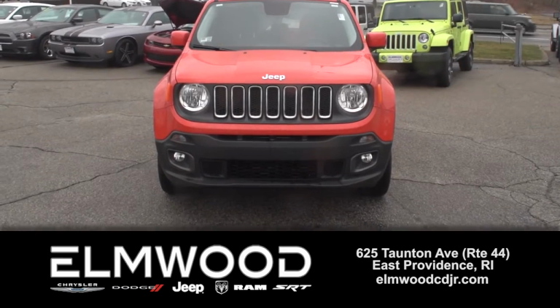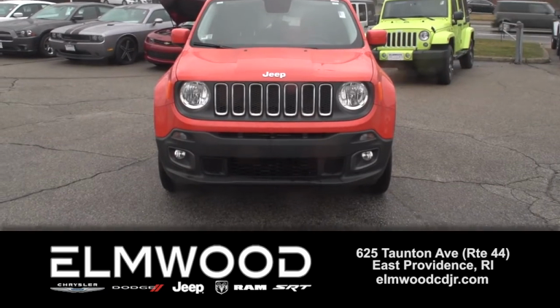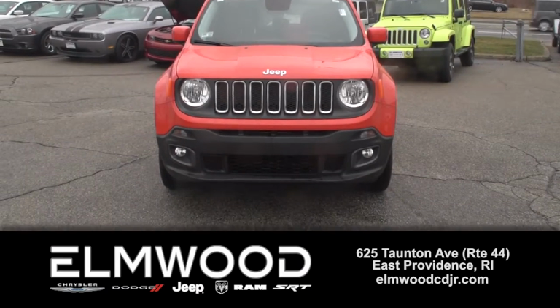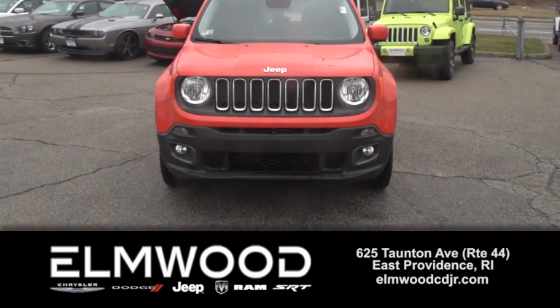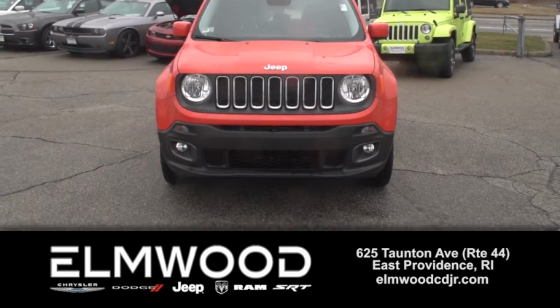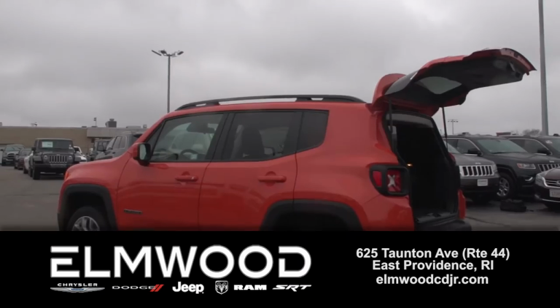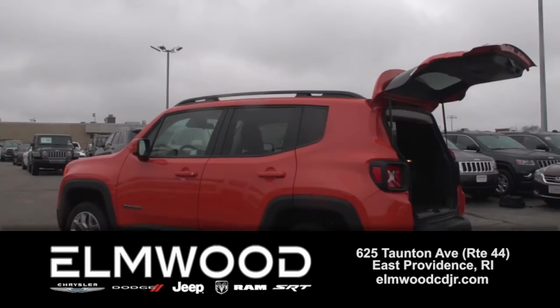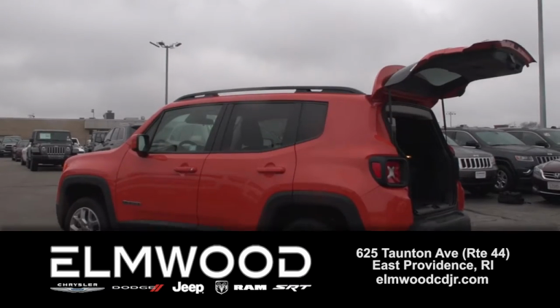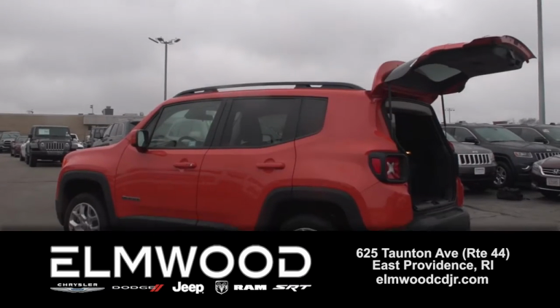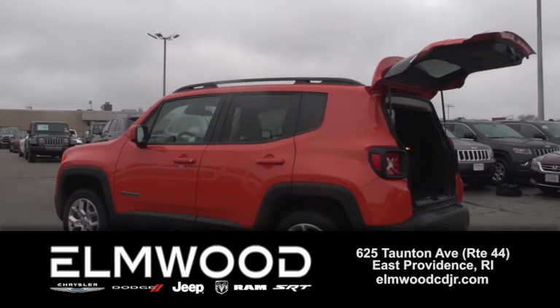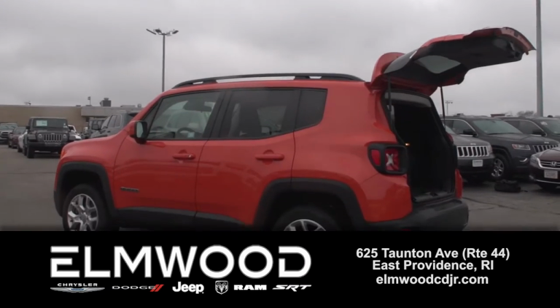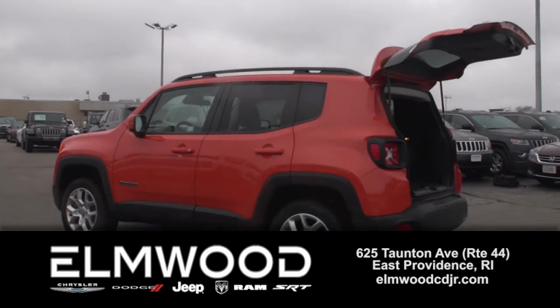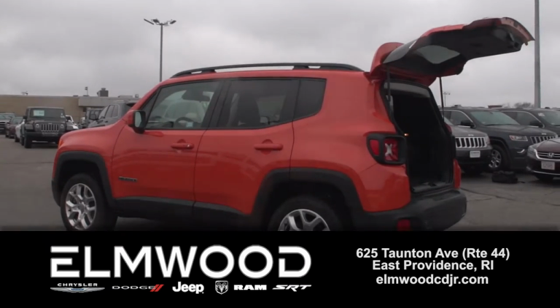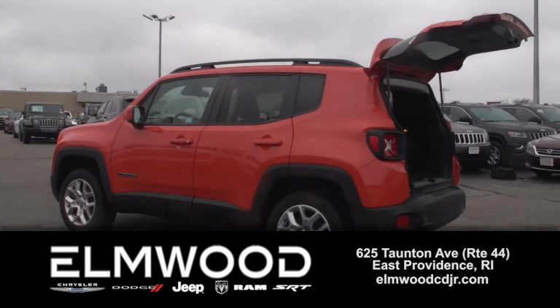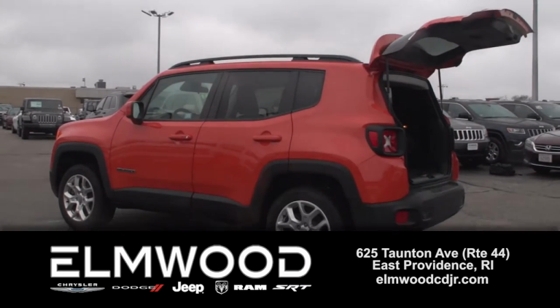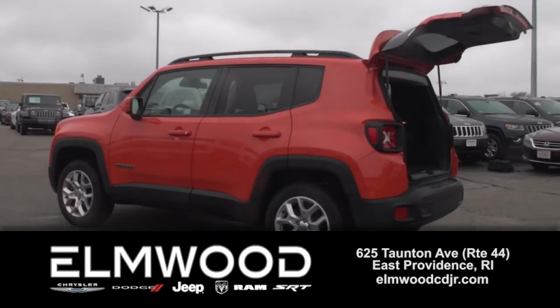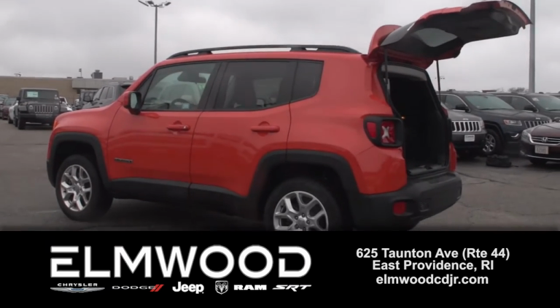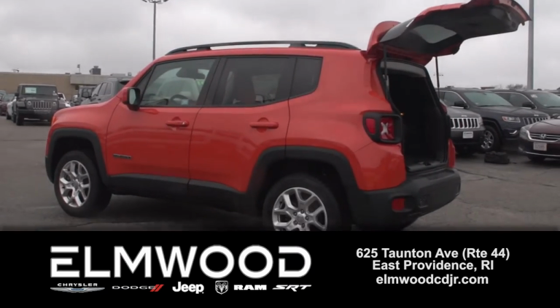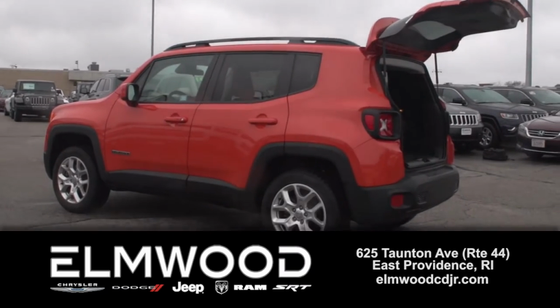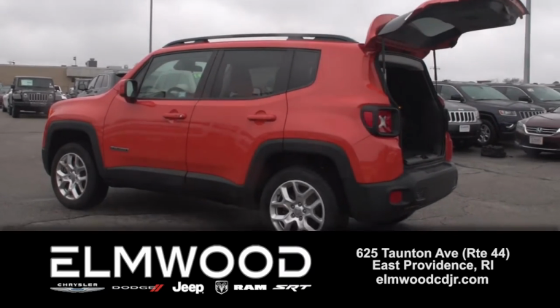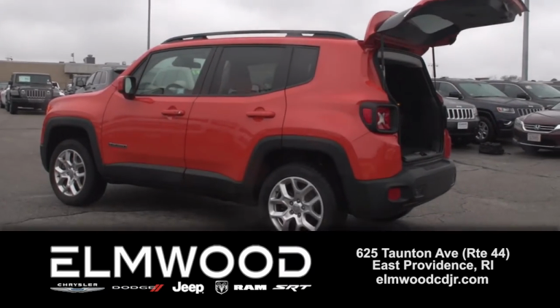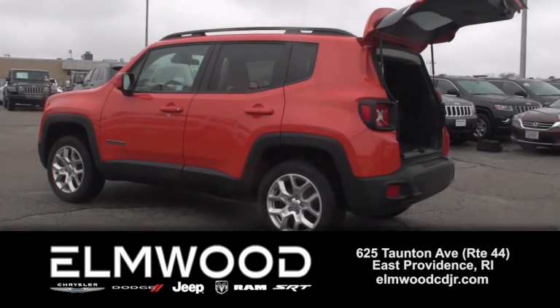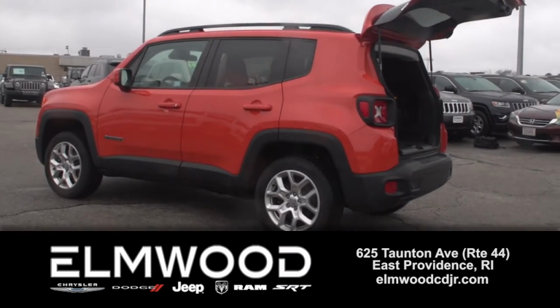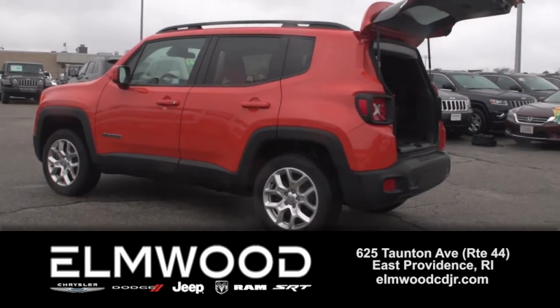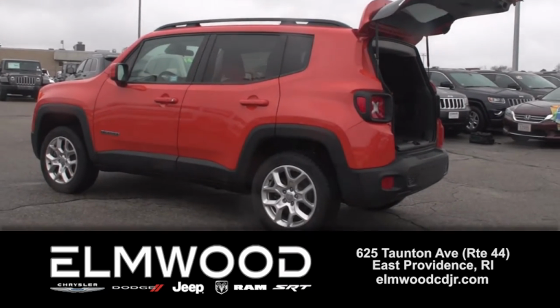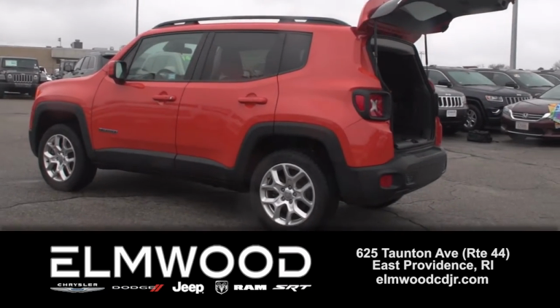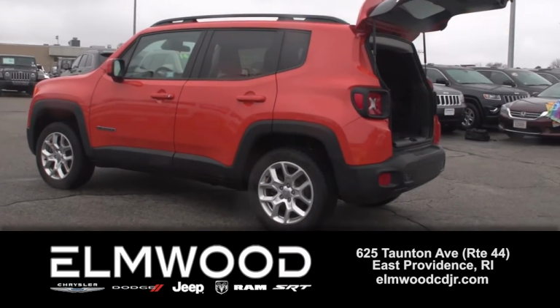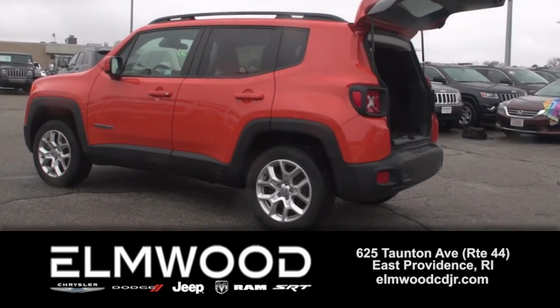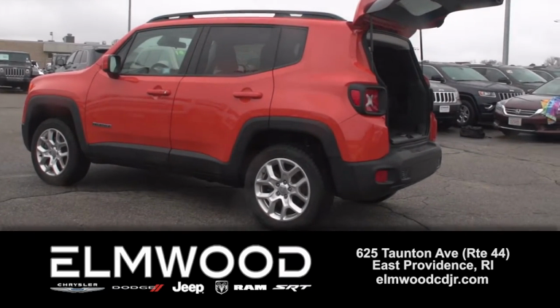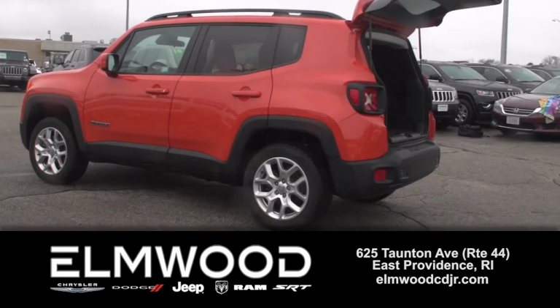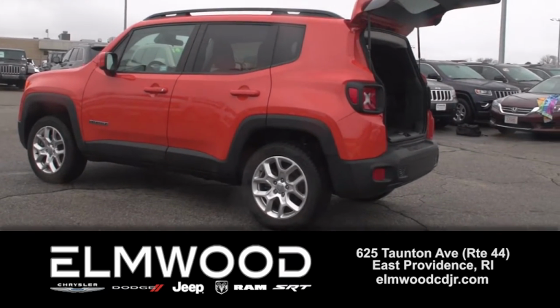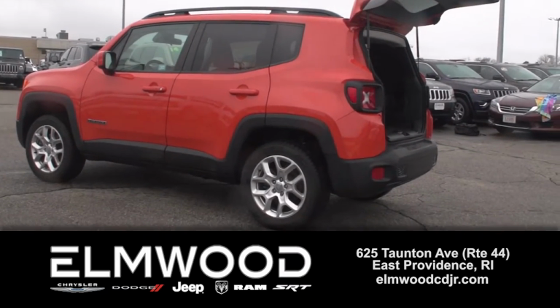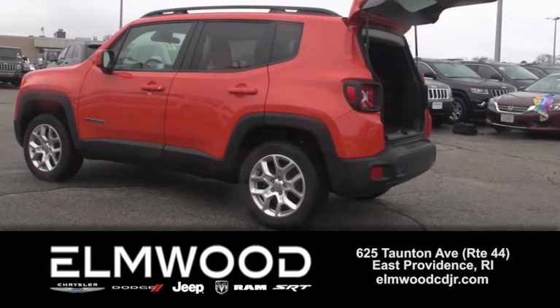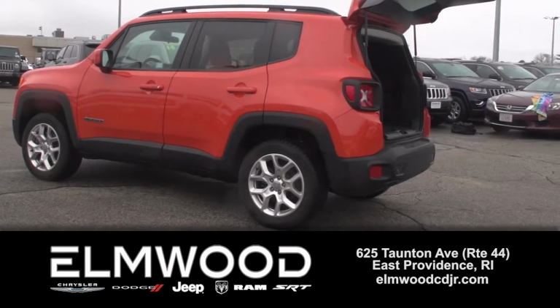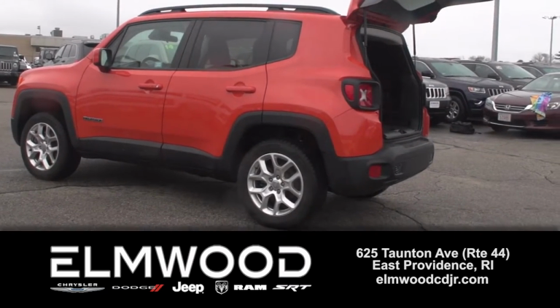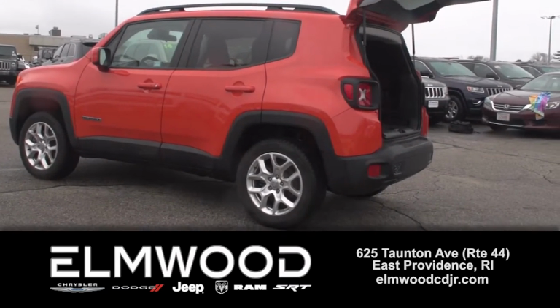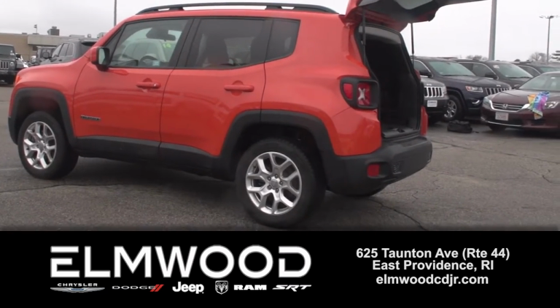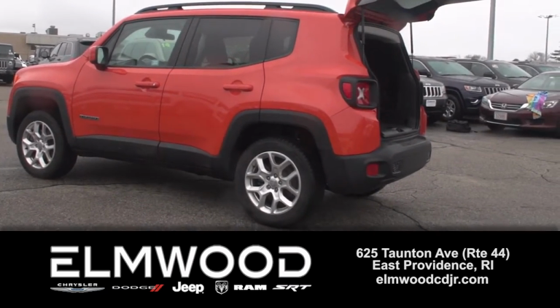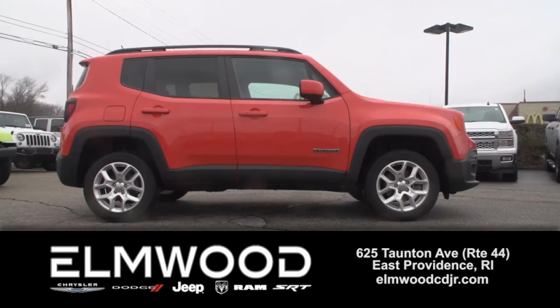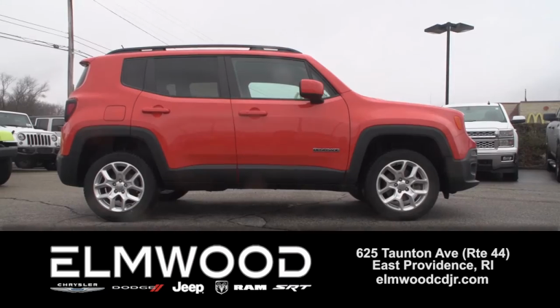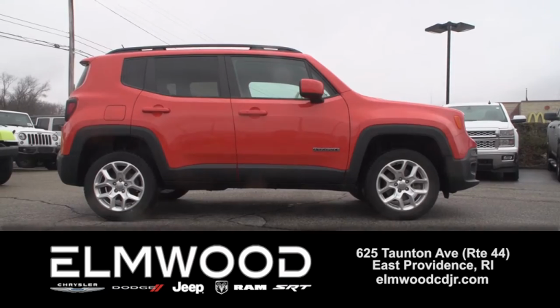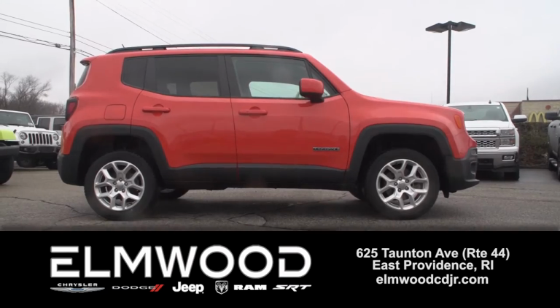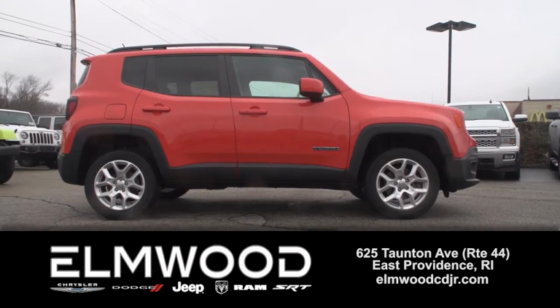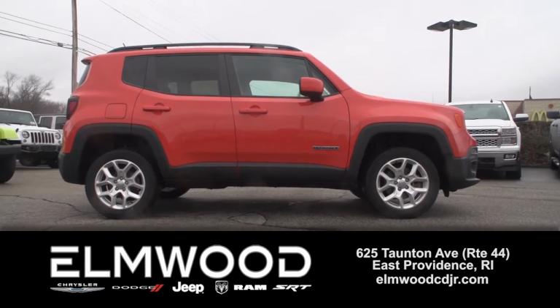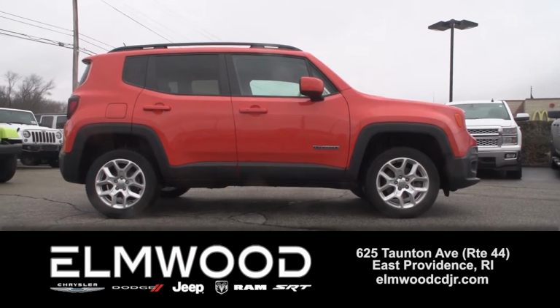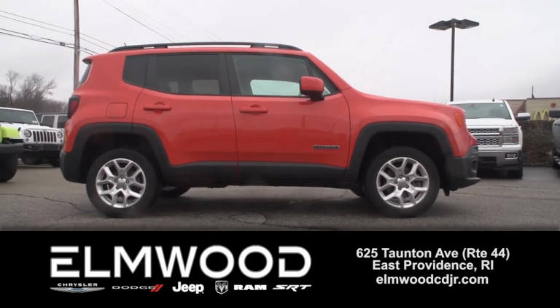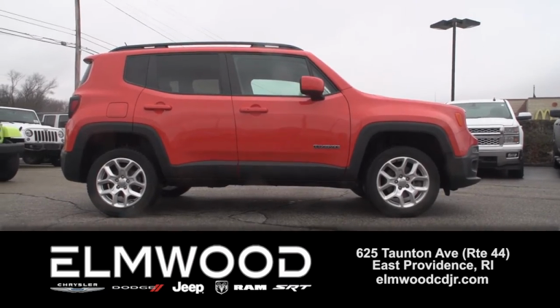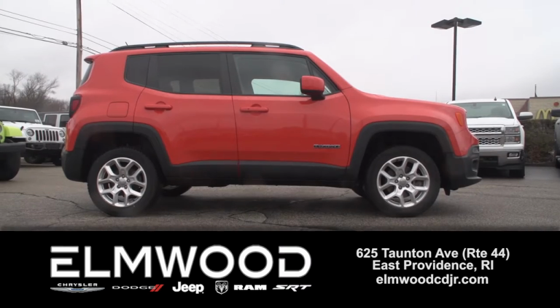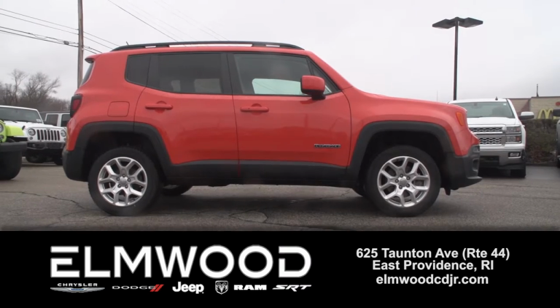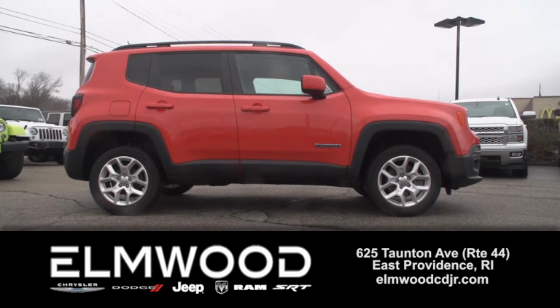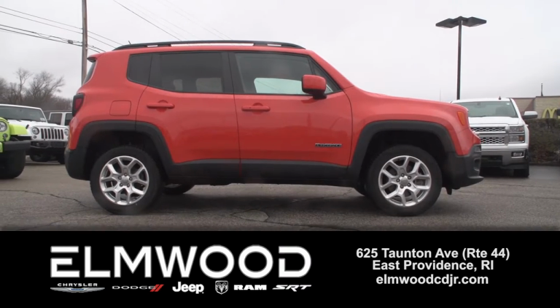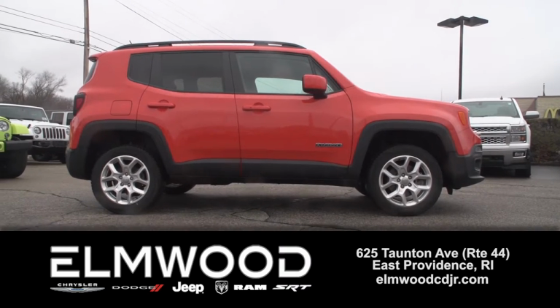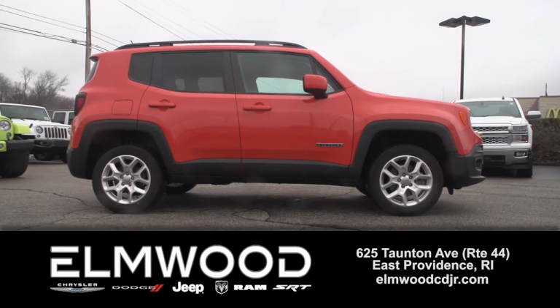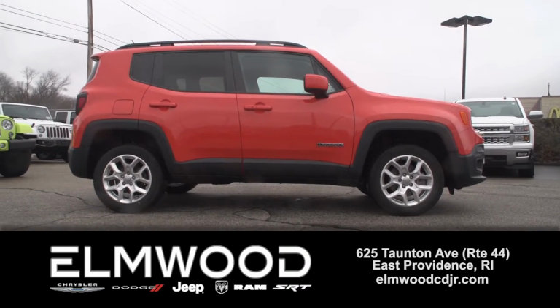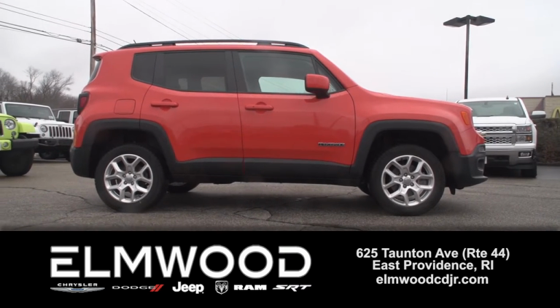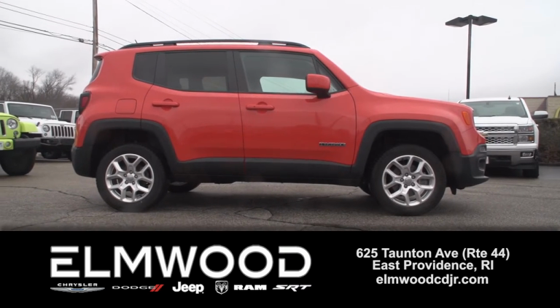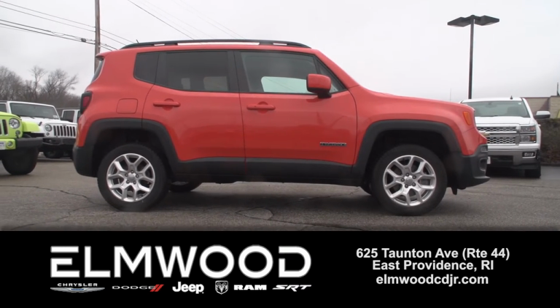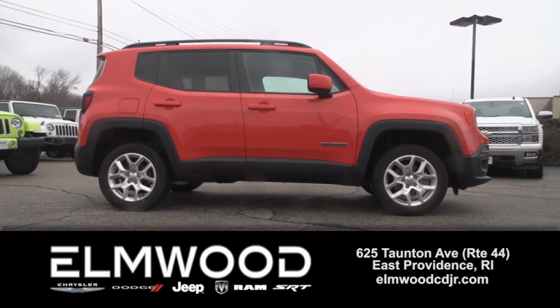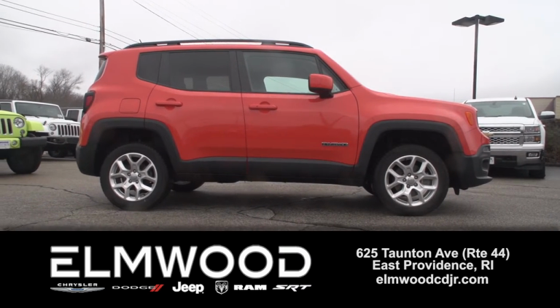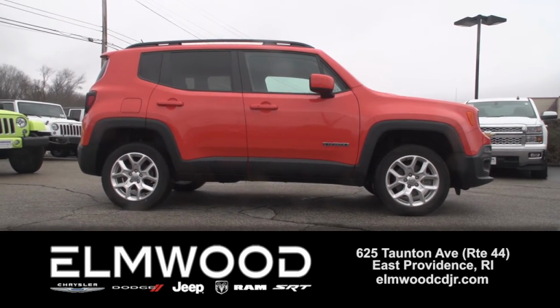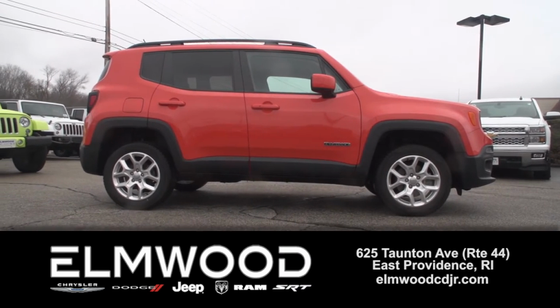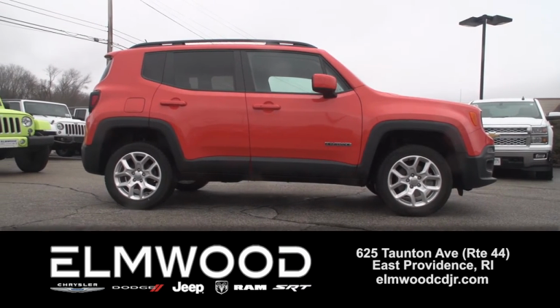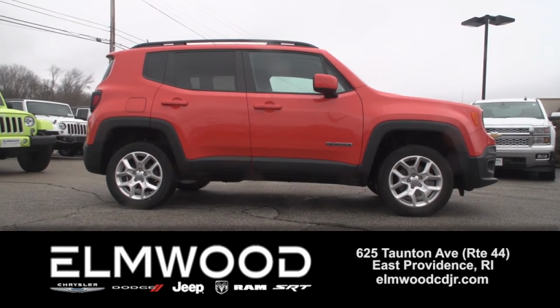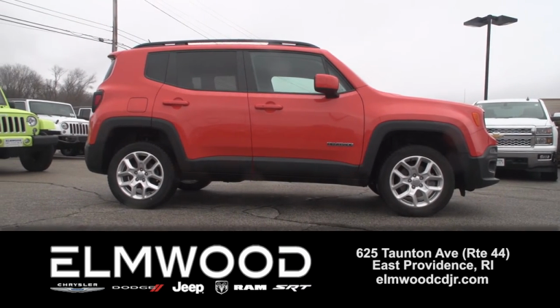We're seeing more and more of these on the road now, and this could be perfect for you. Check it out while it's still here at Elmwood Auto Group.